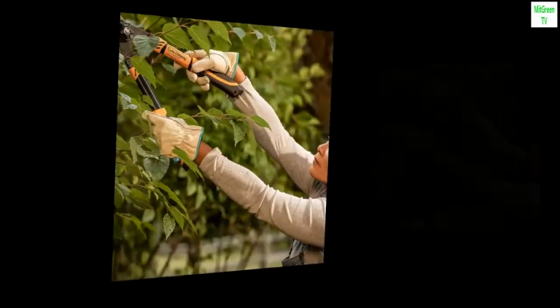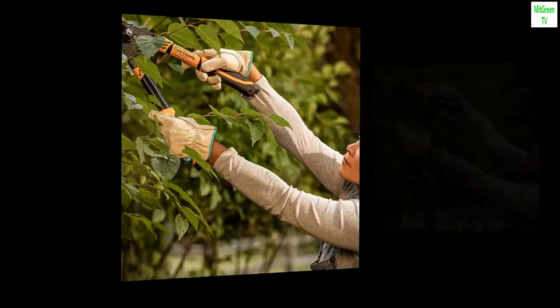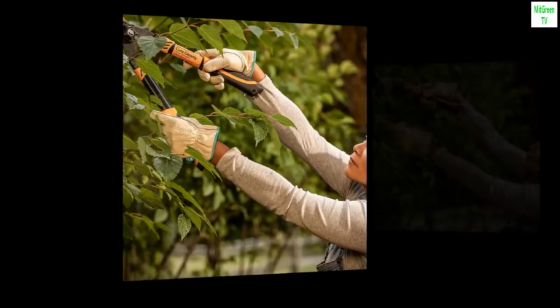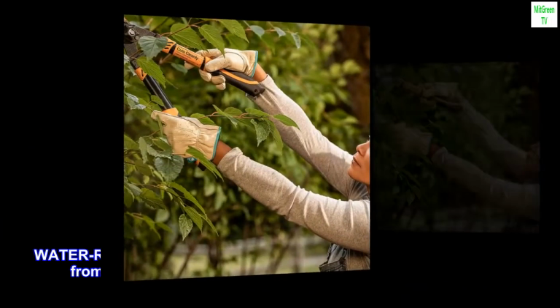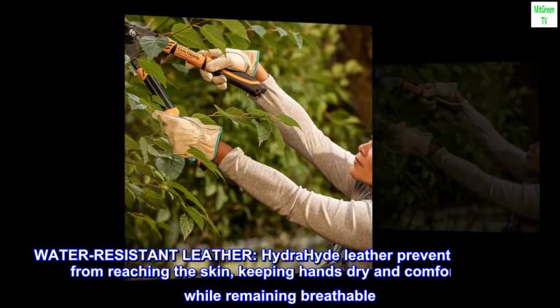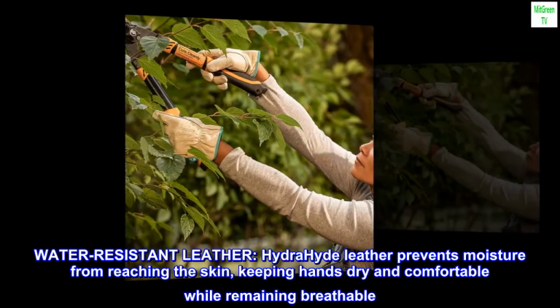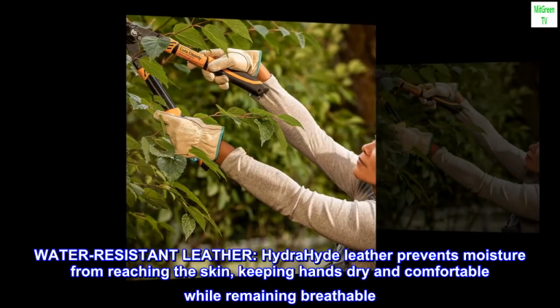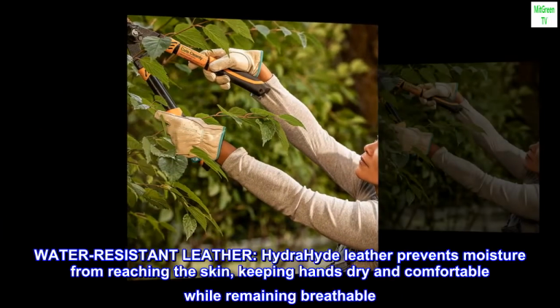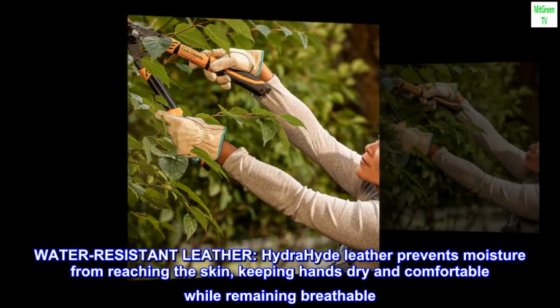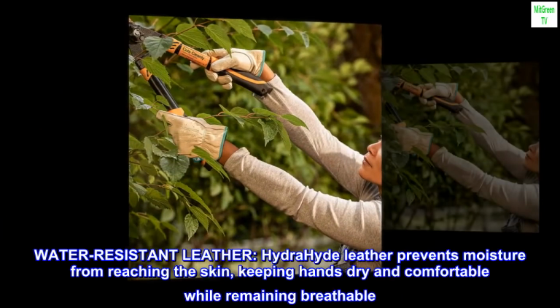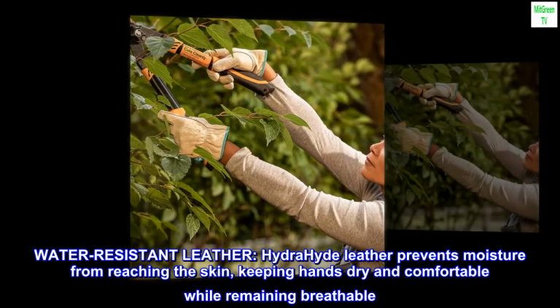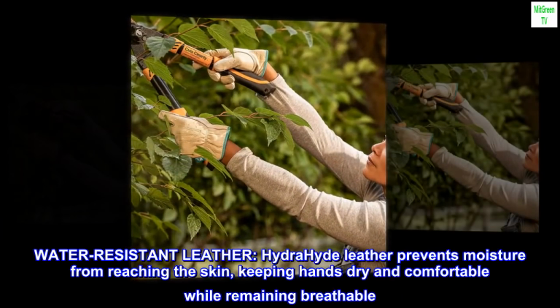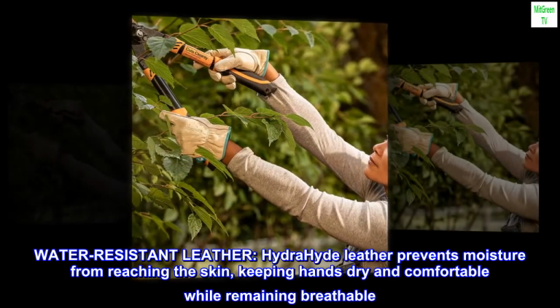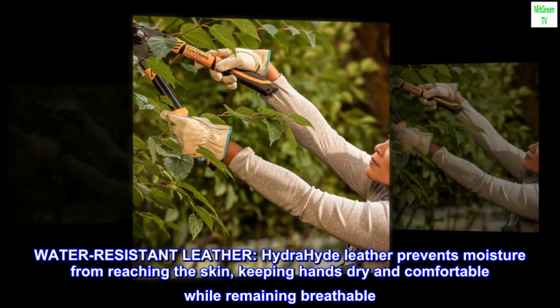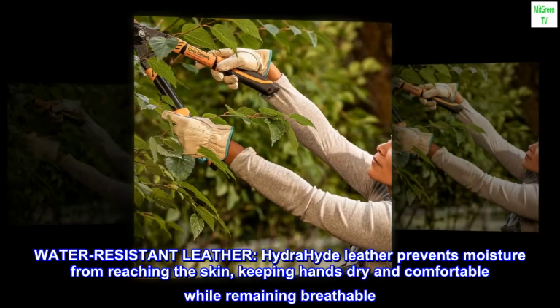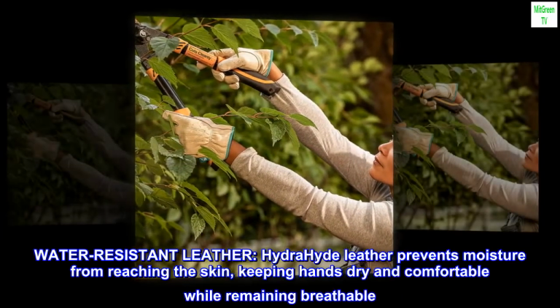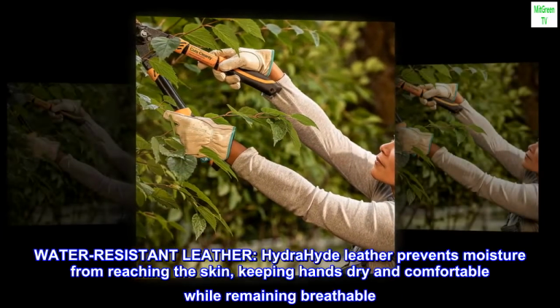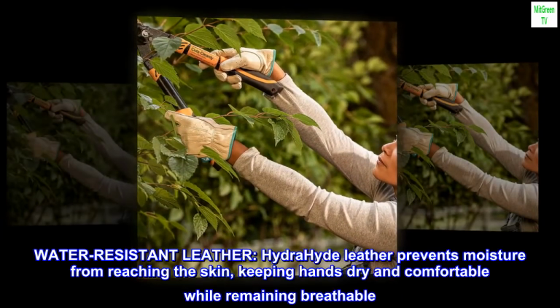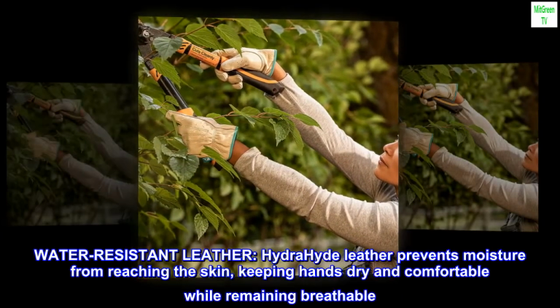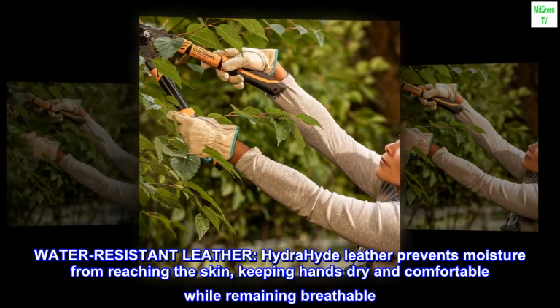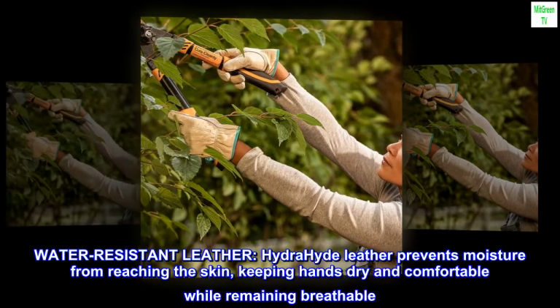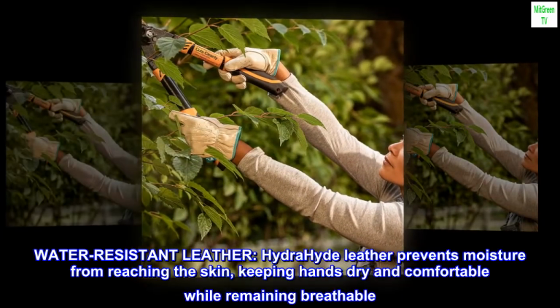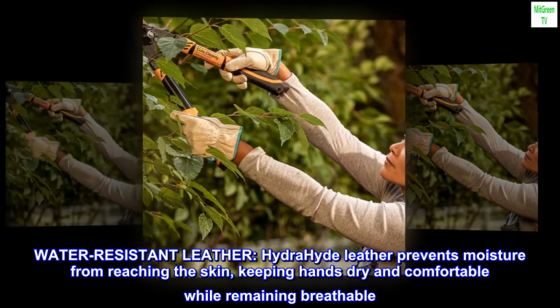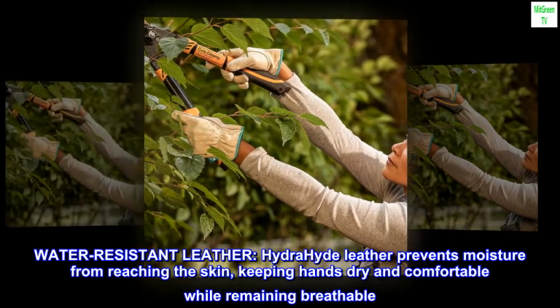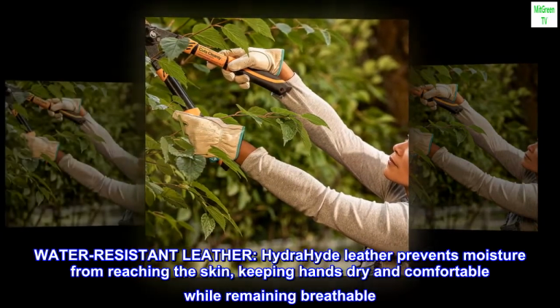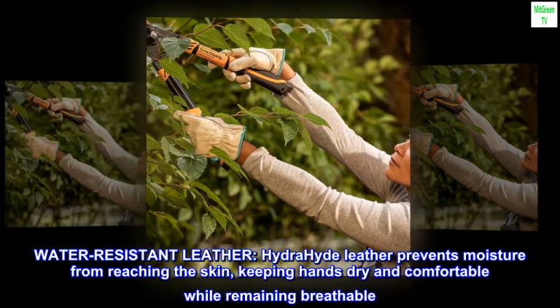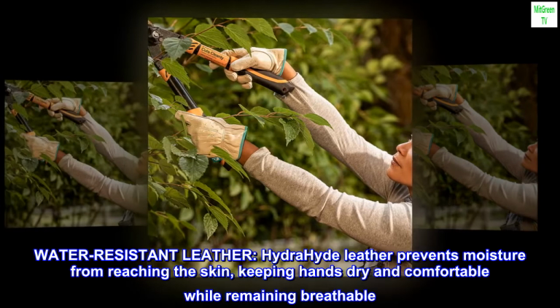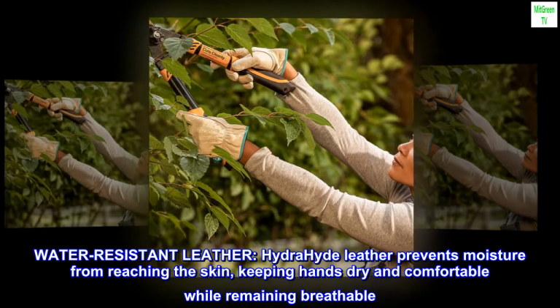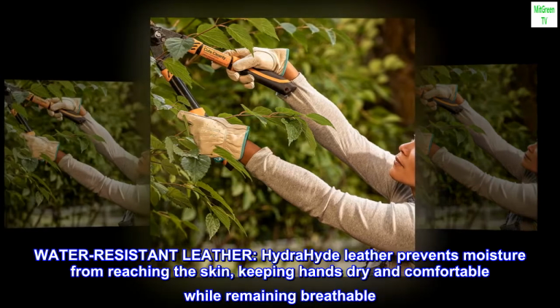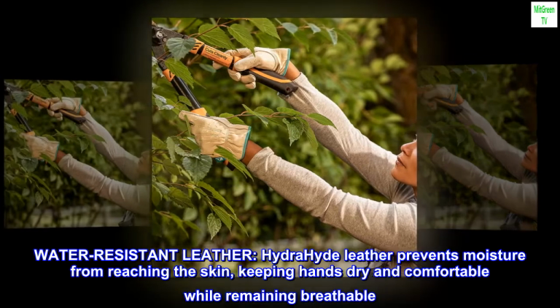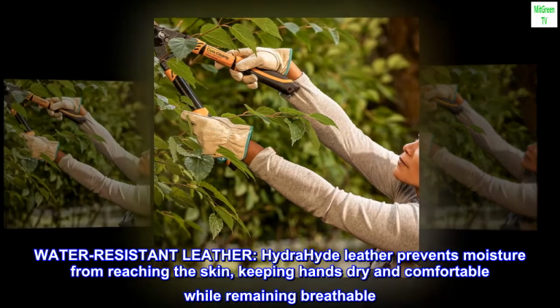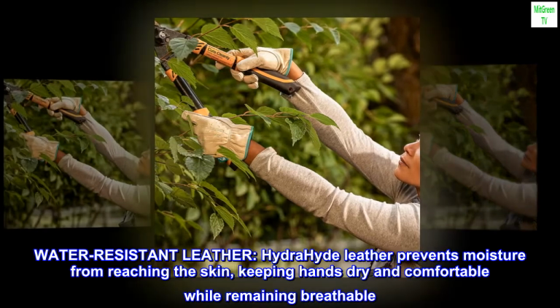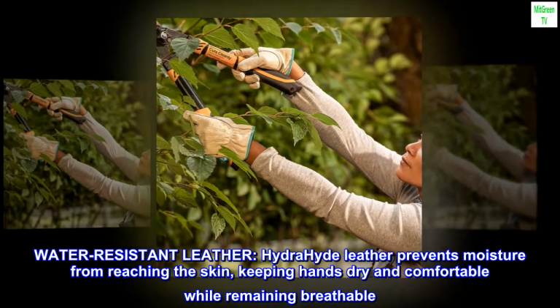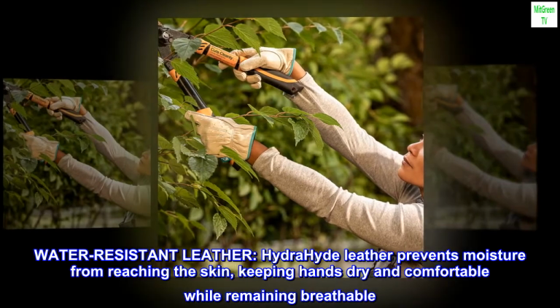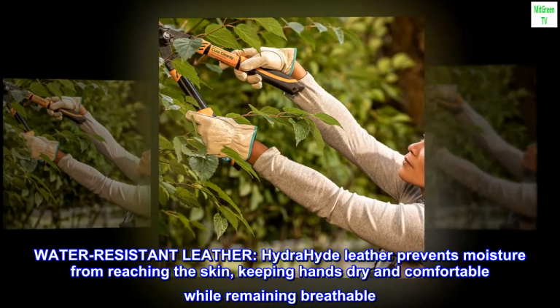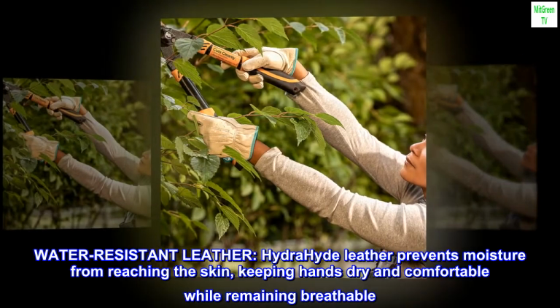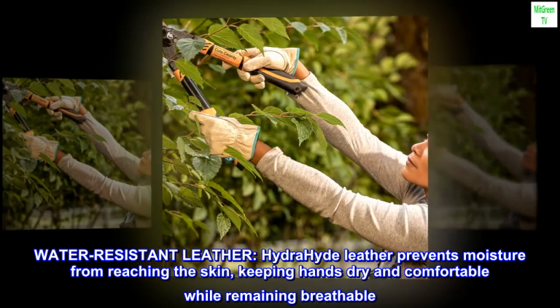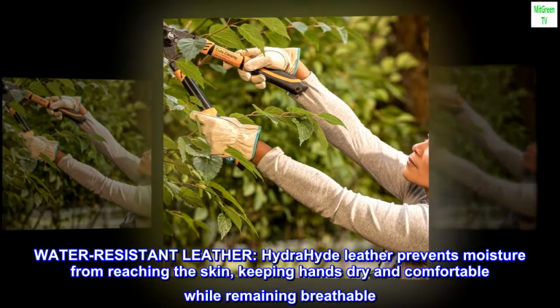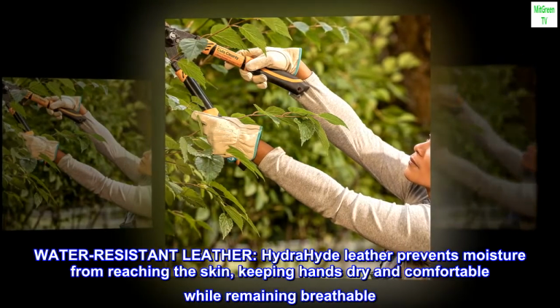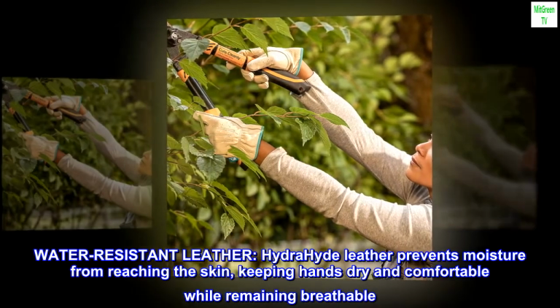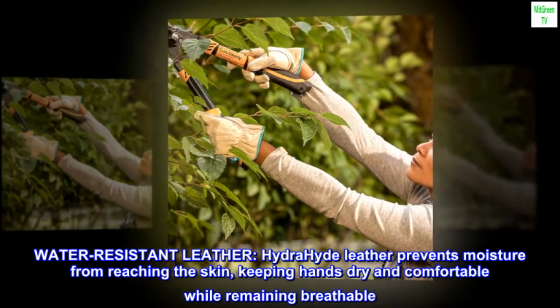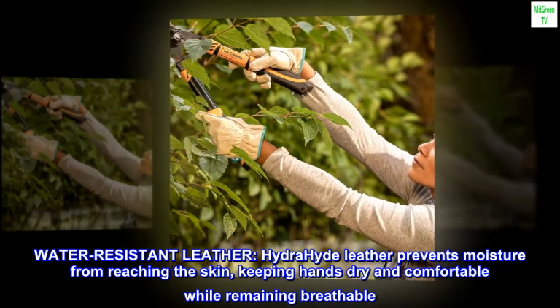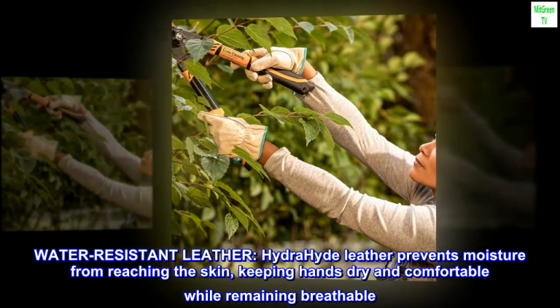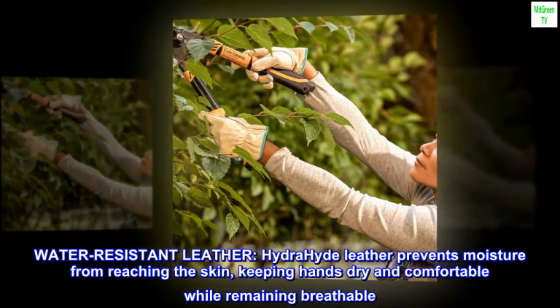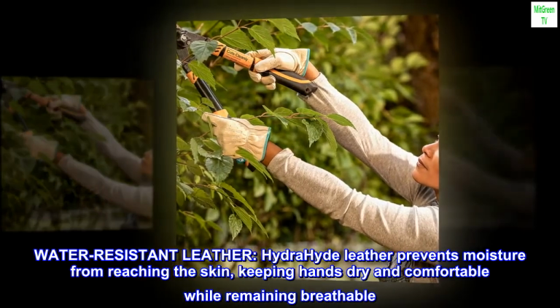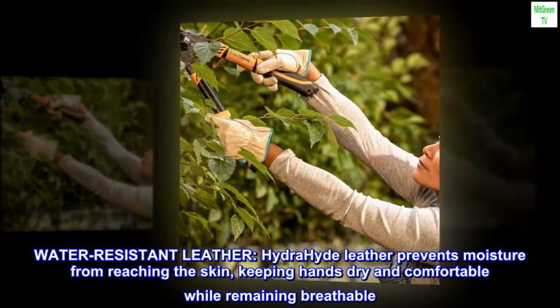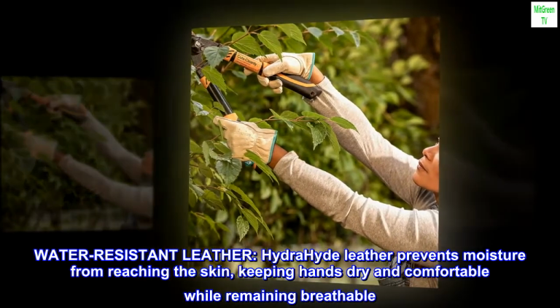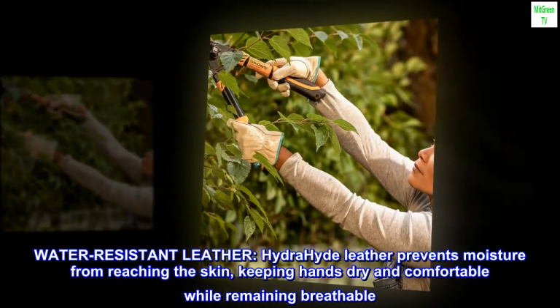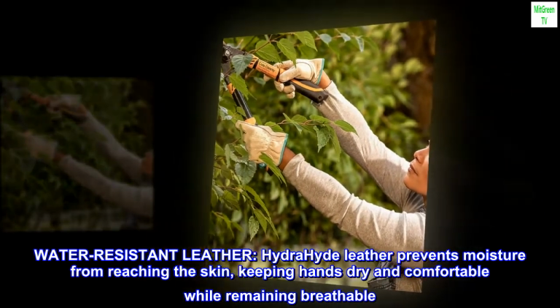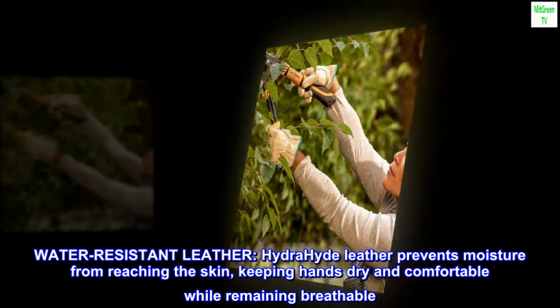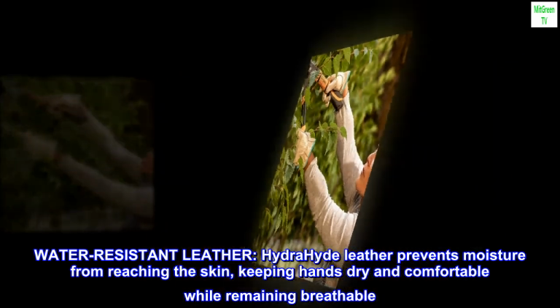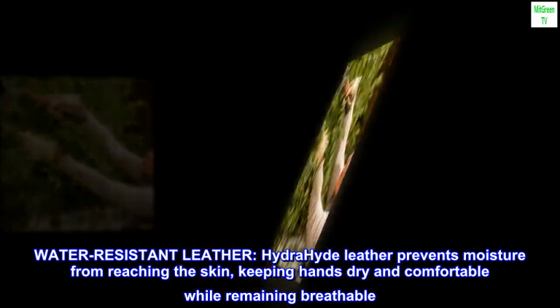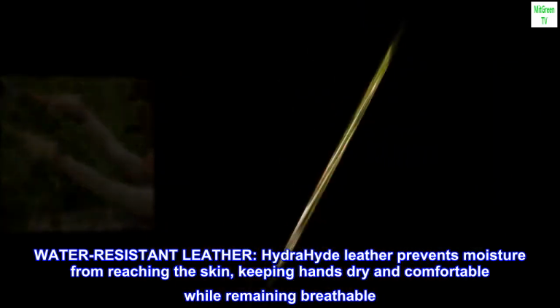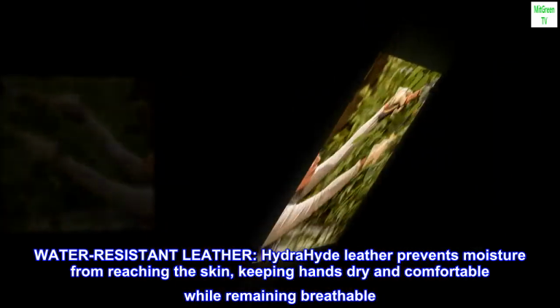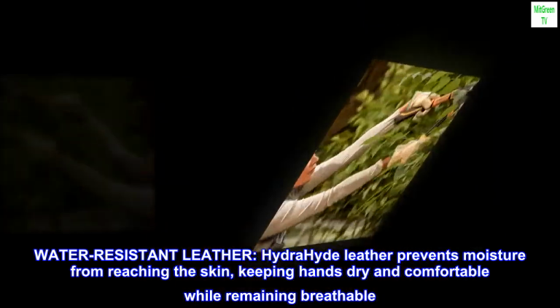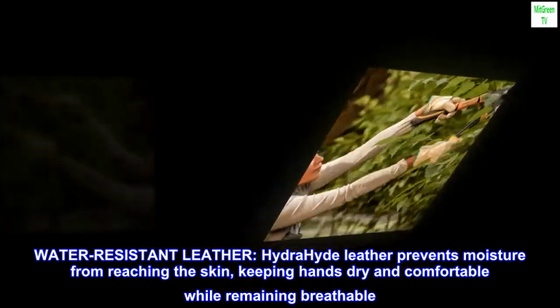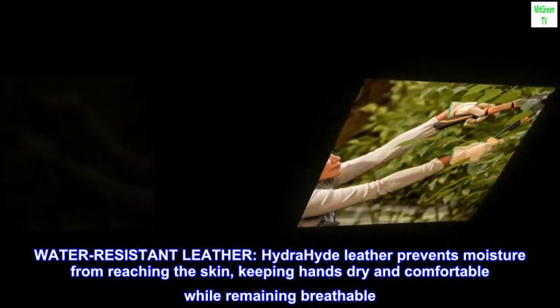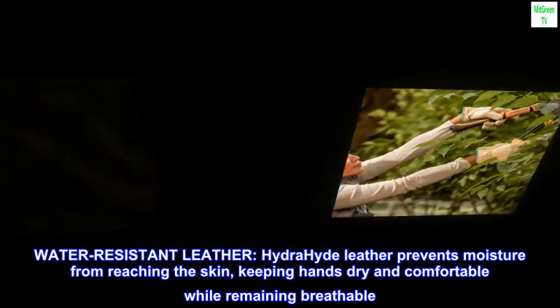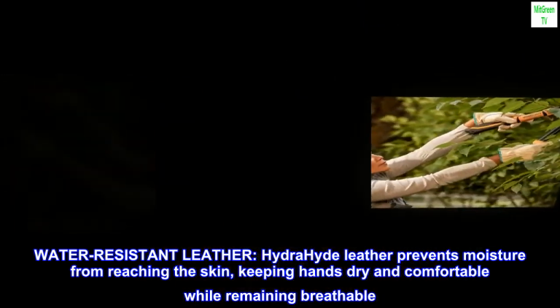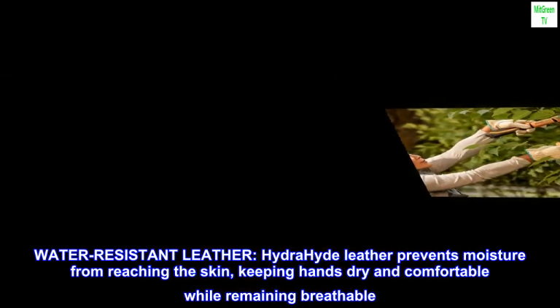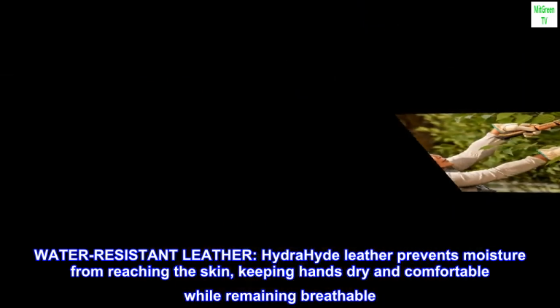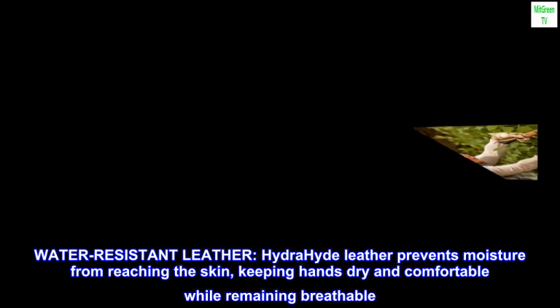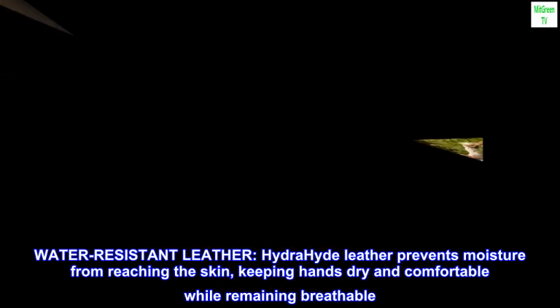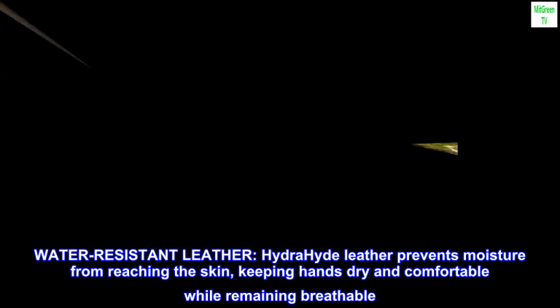Water-resistant leather. Hydrahyde leather prevents moisture from reaching the skin, keeping hands dry and comfortable while remaining breathable.